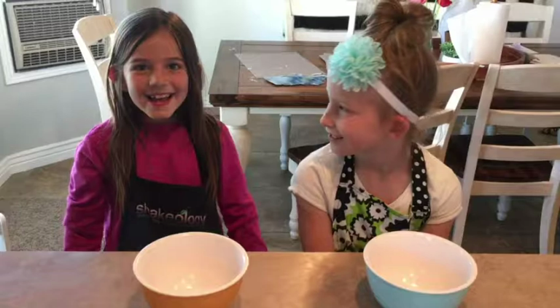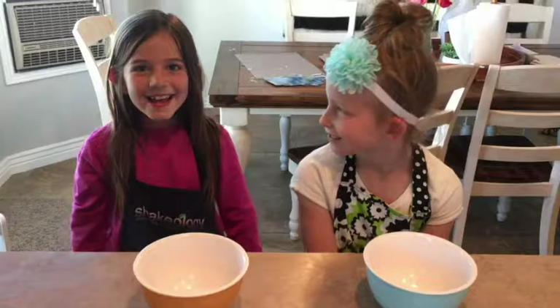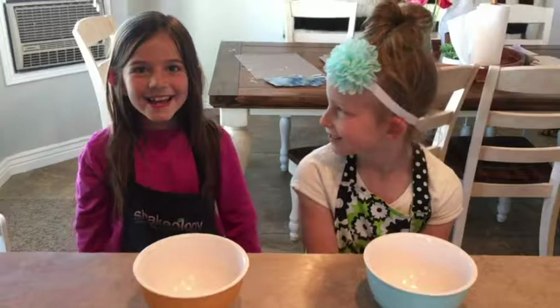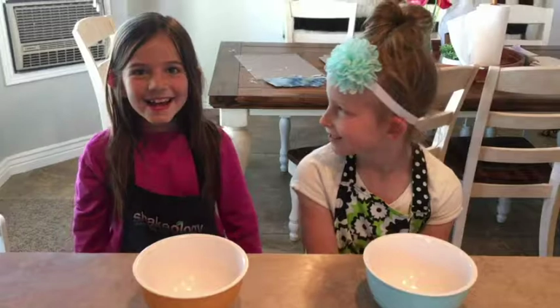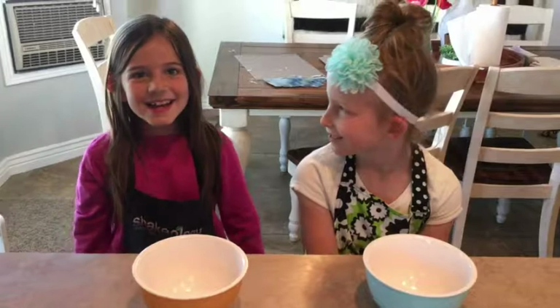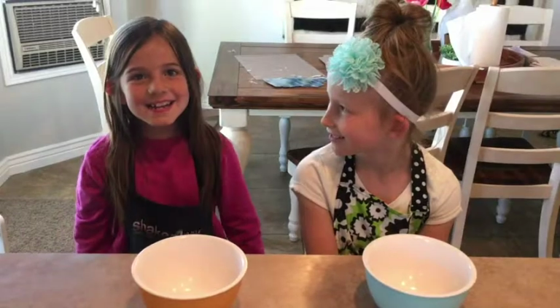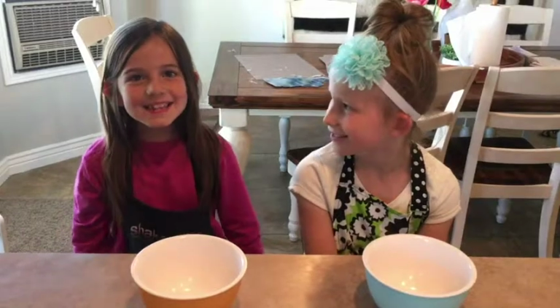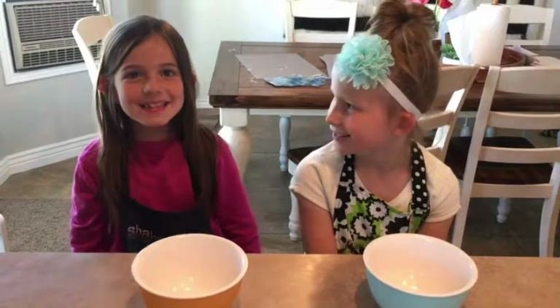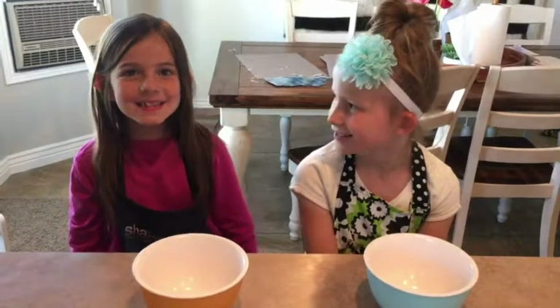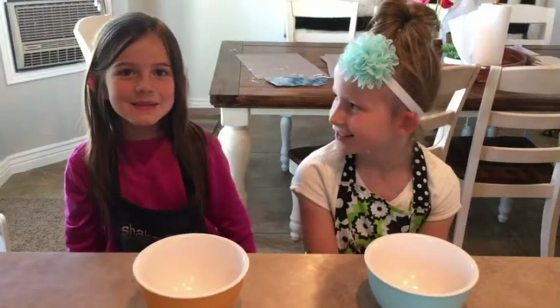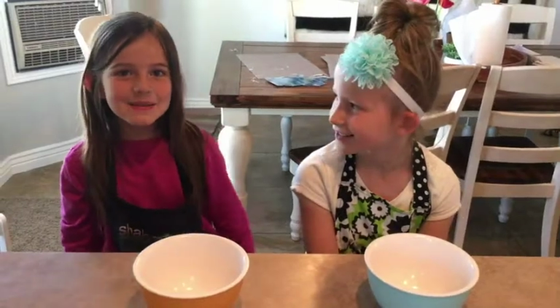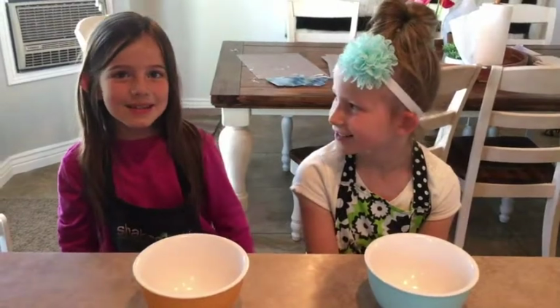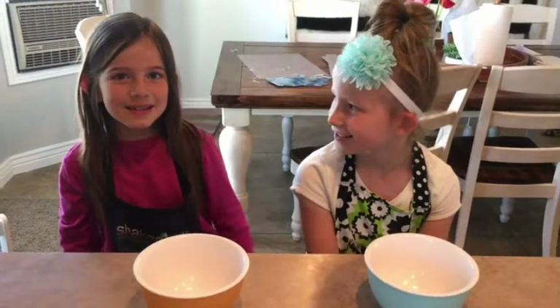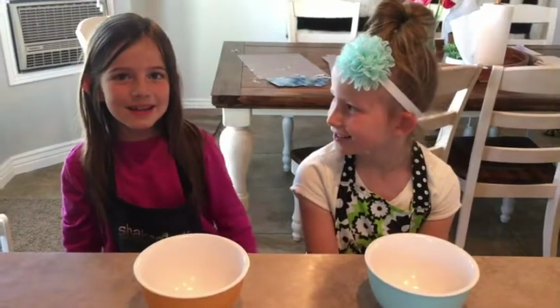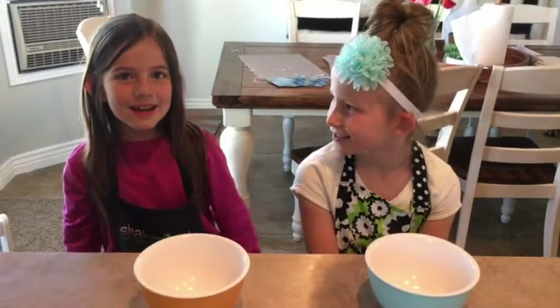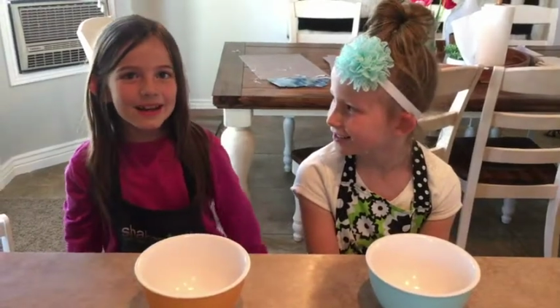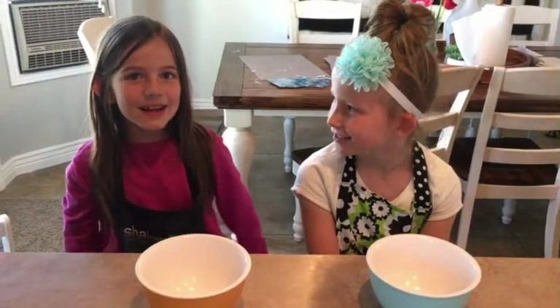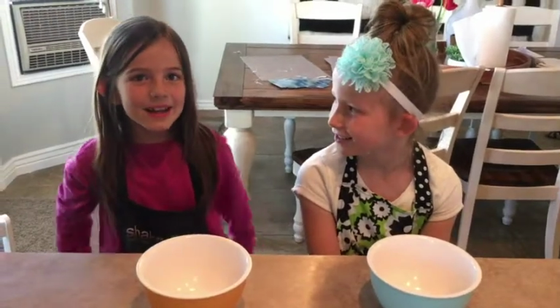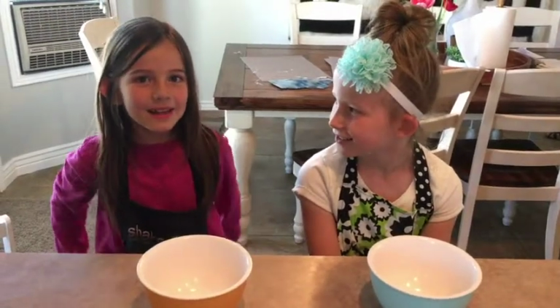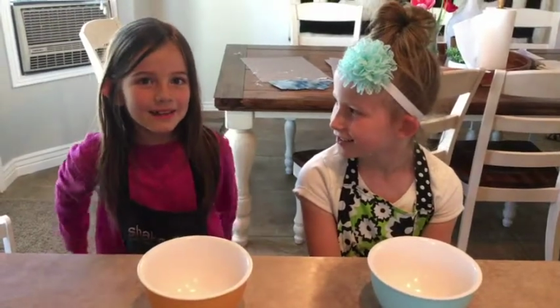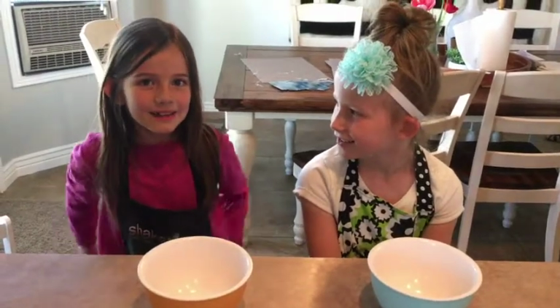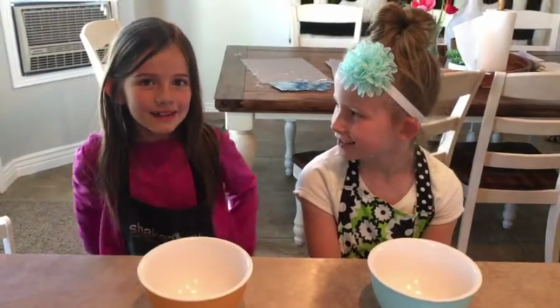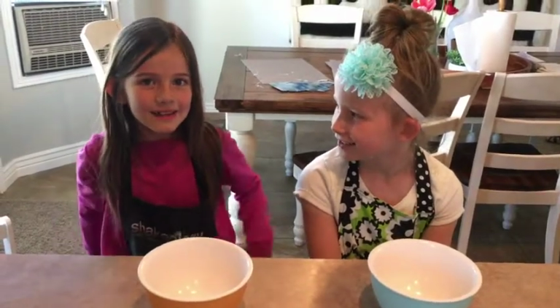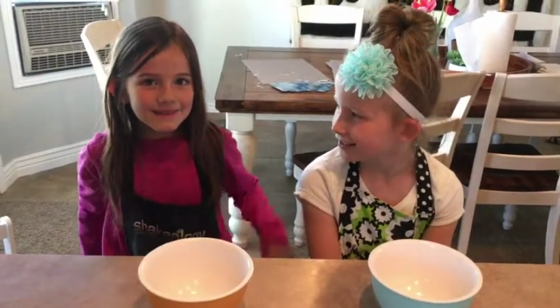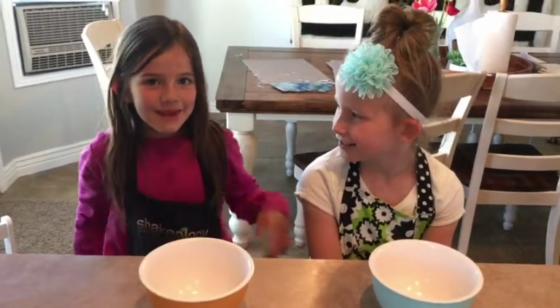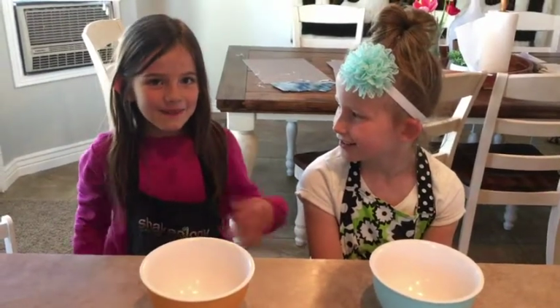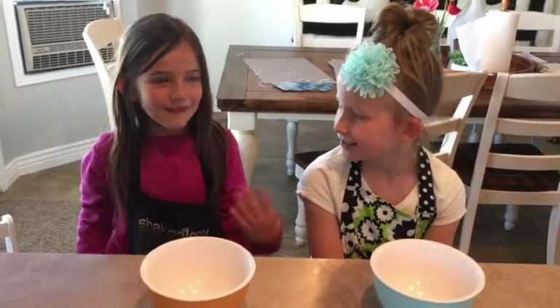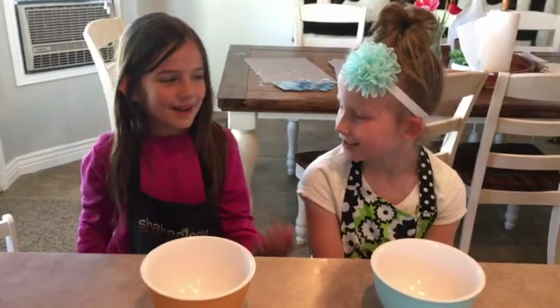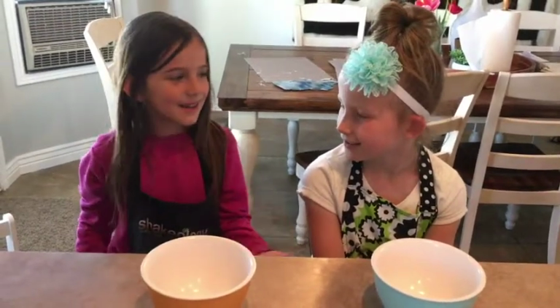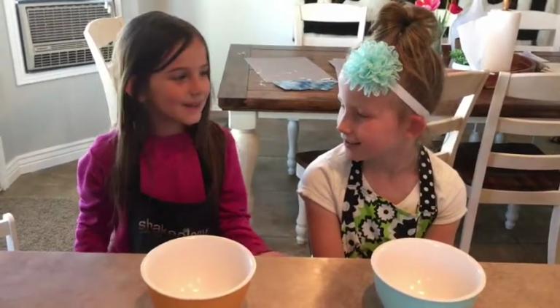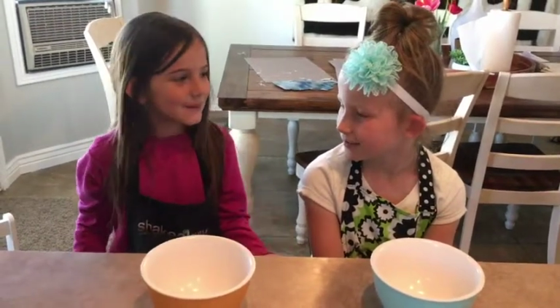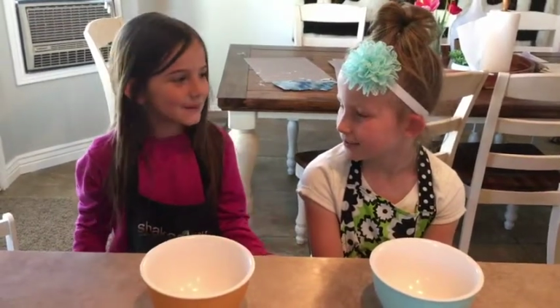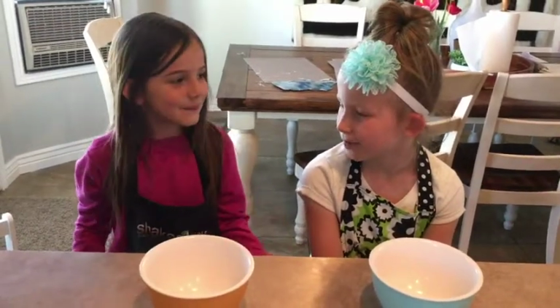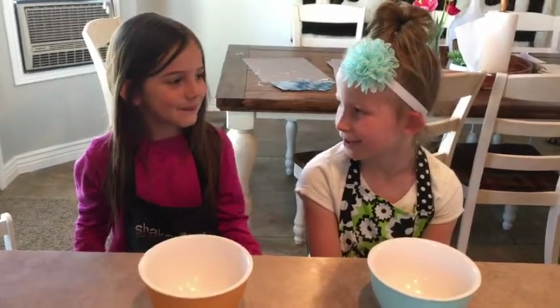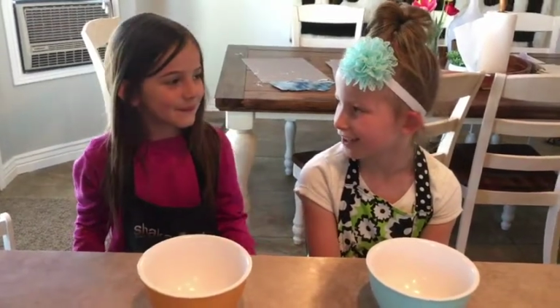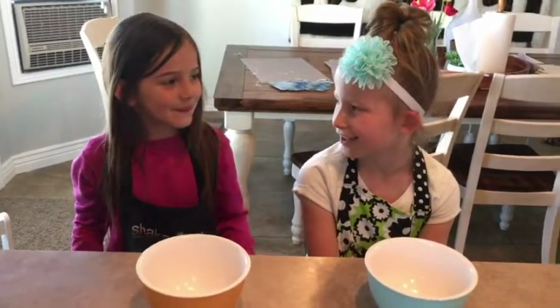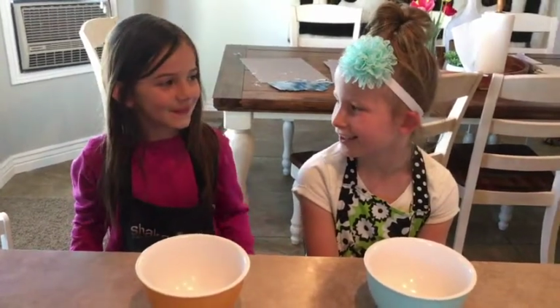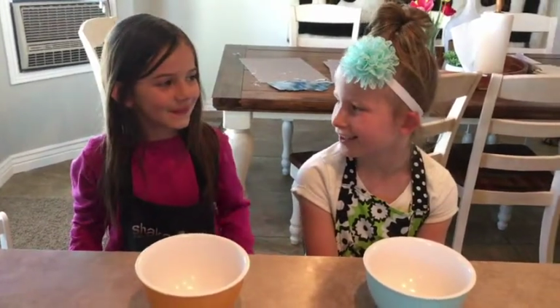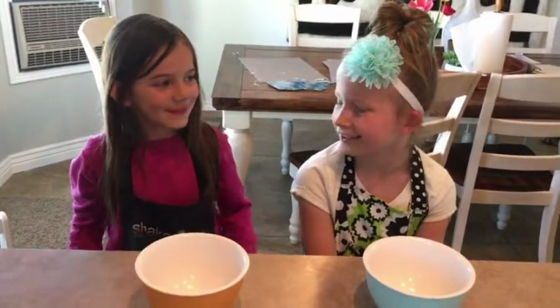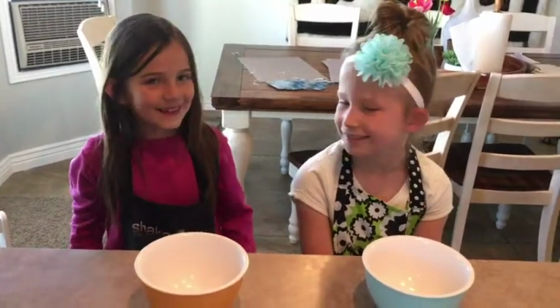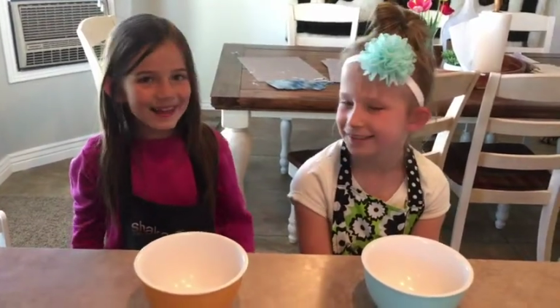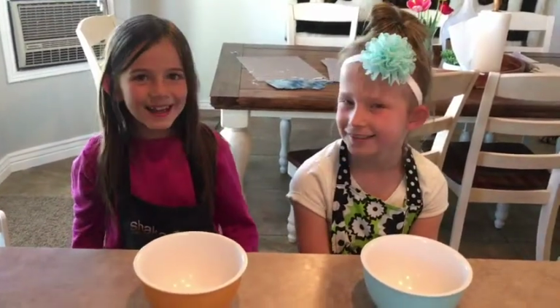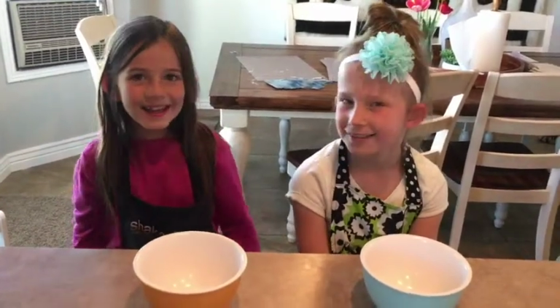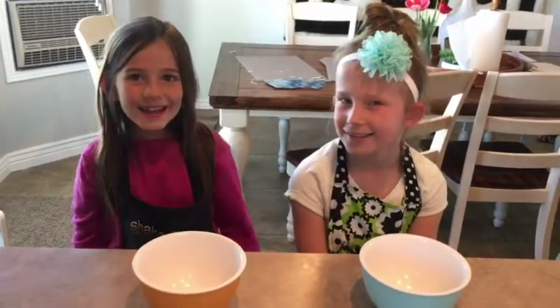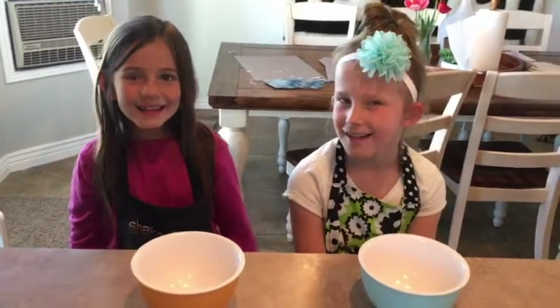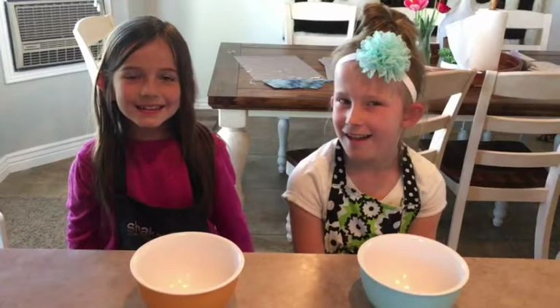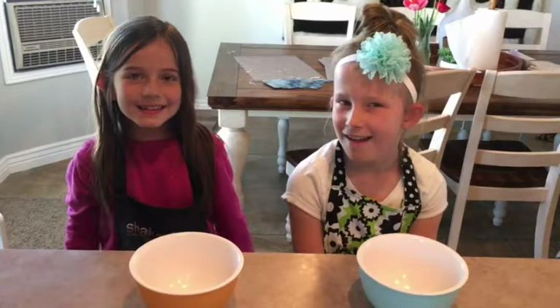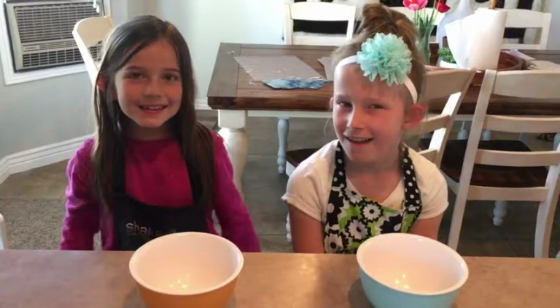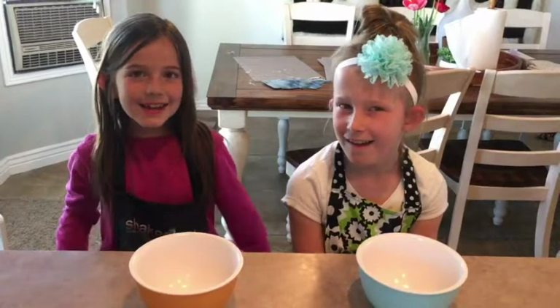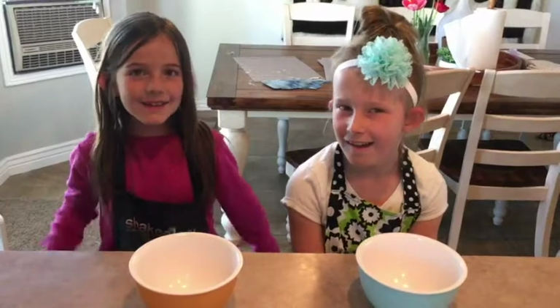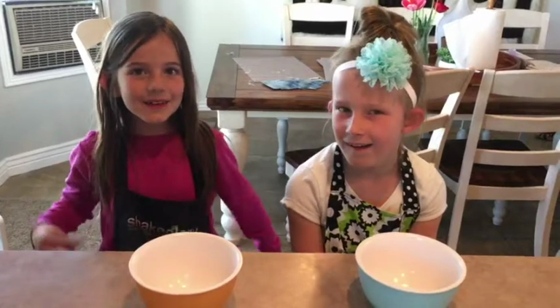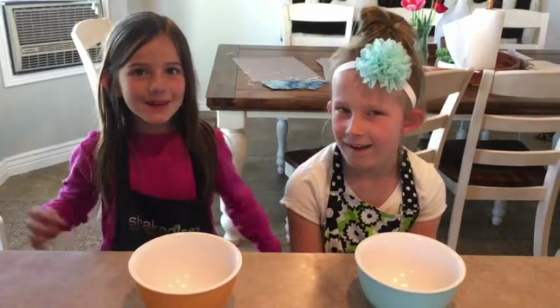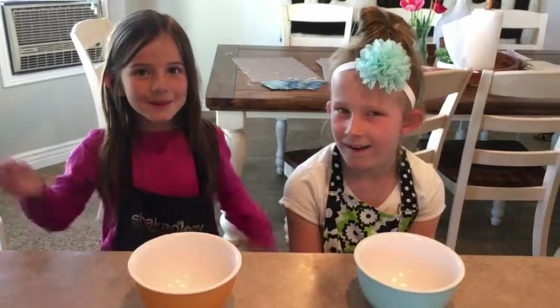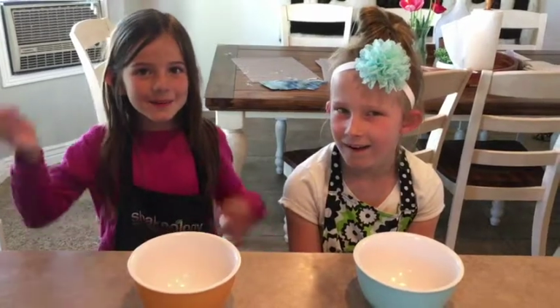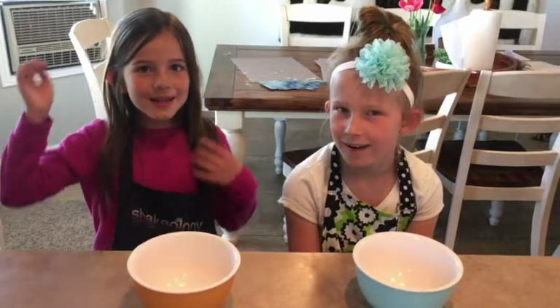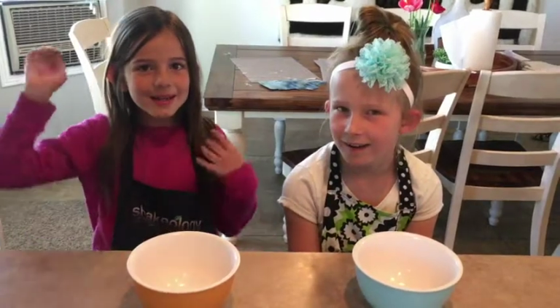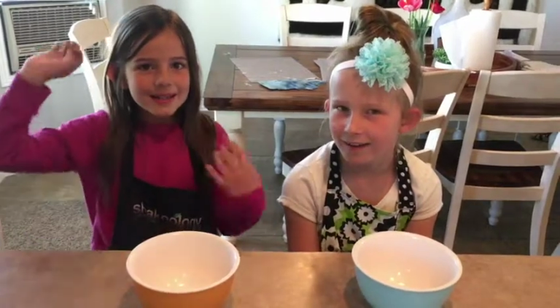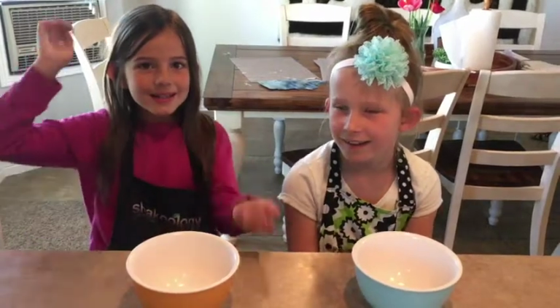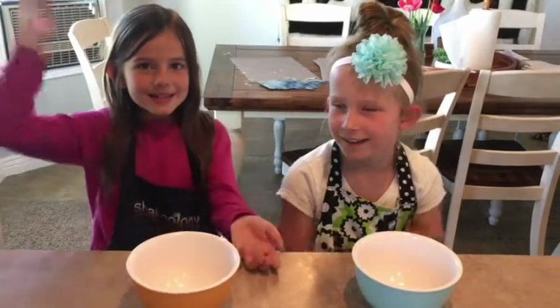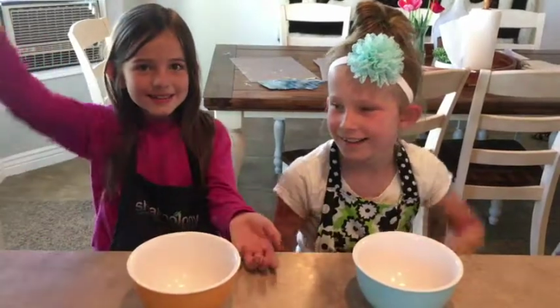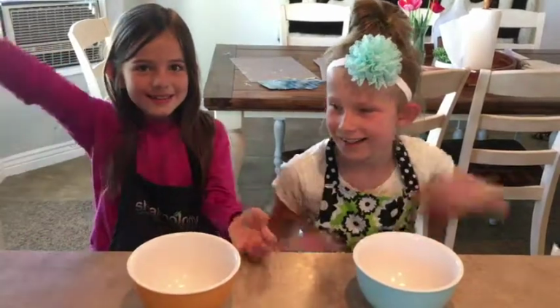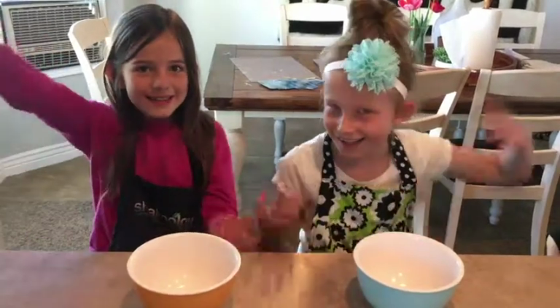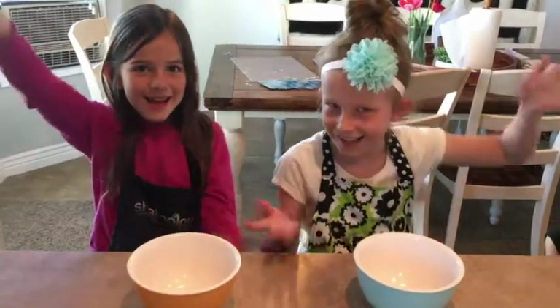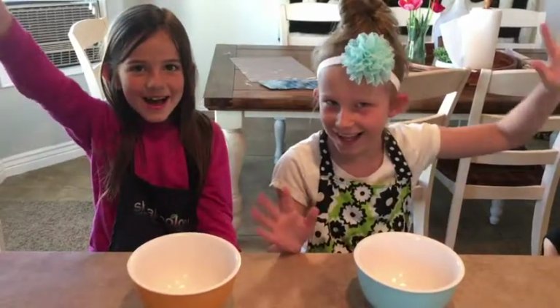Hey guys, it's Mila and my friend Brooklyn and today we're going to make slime!